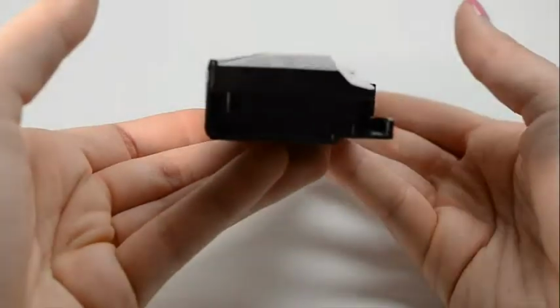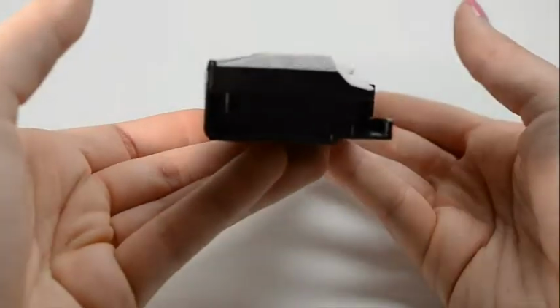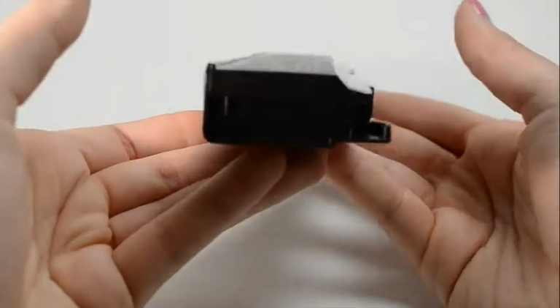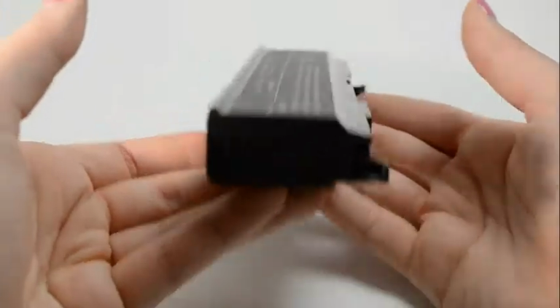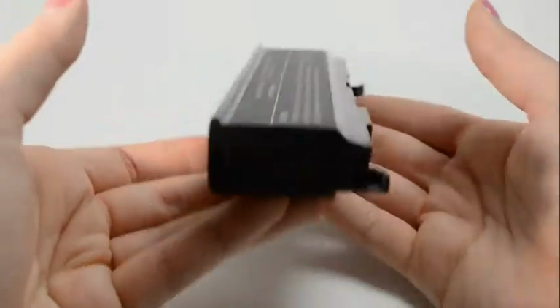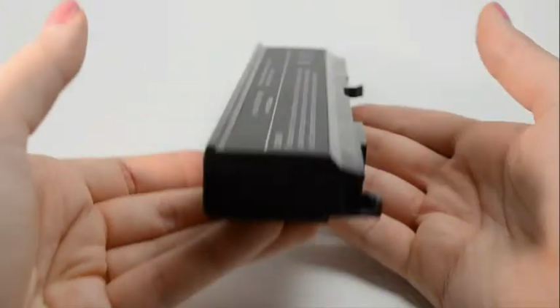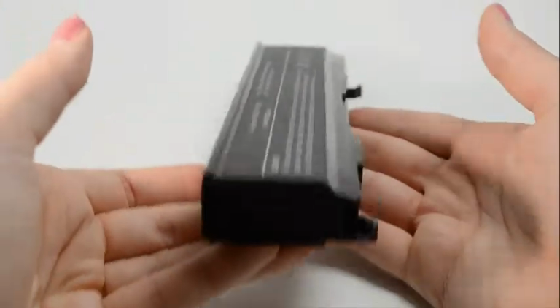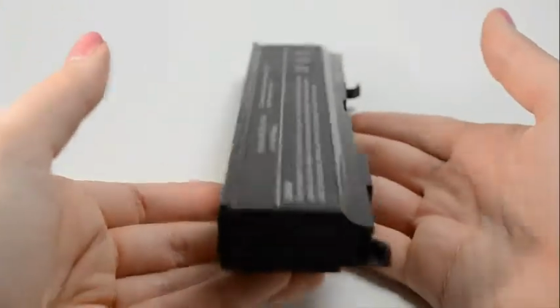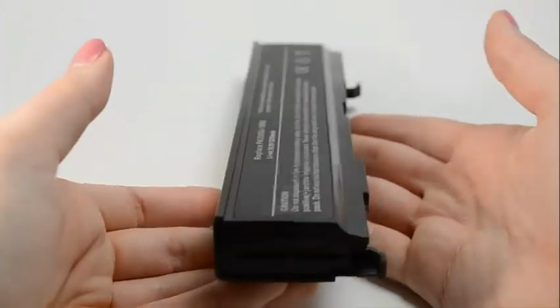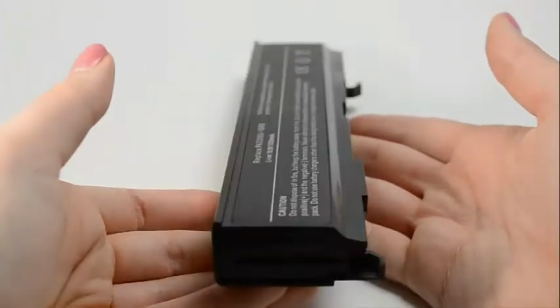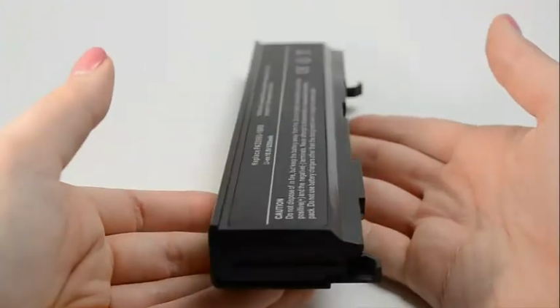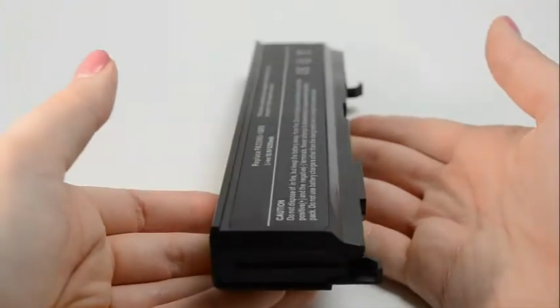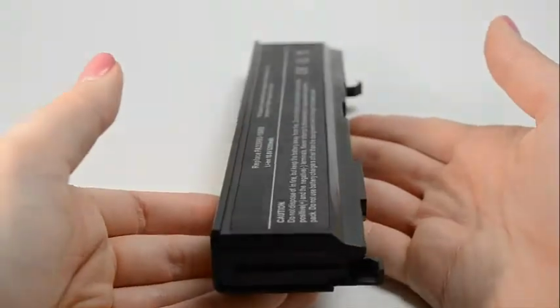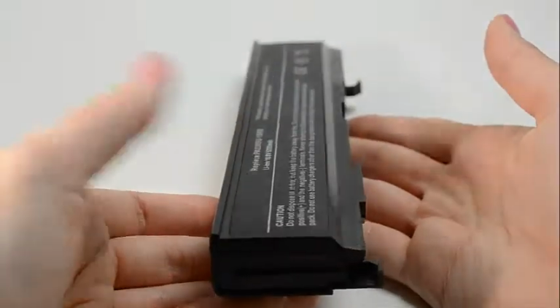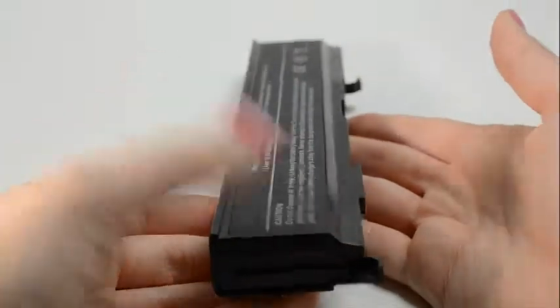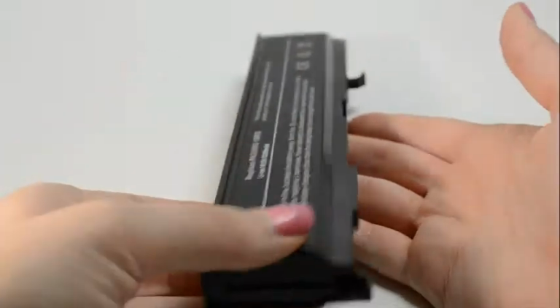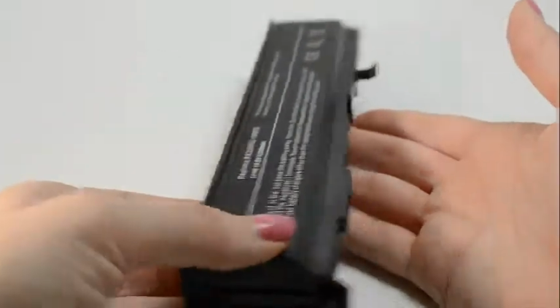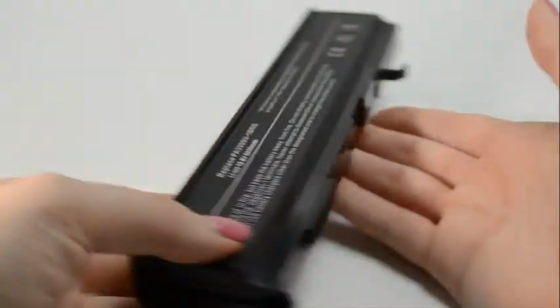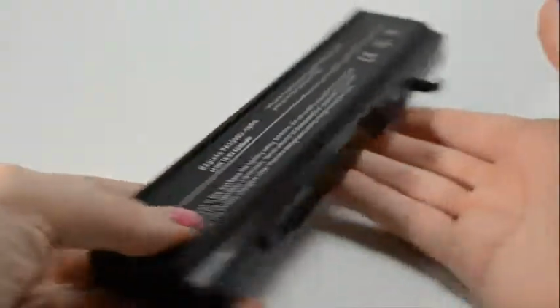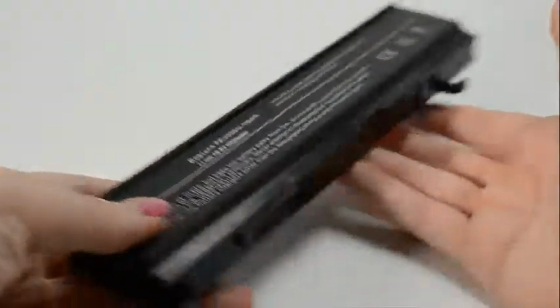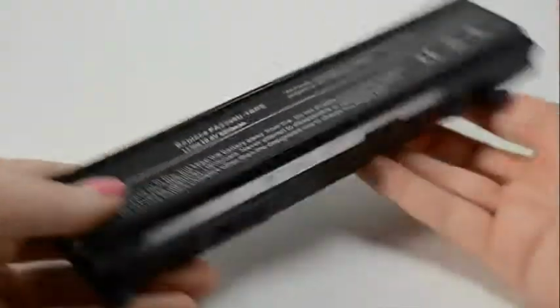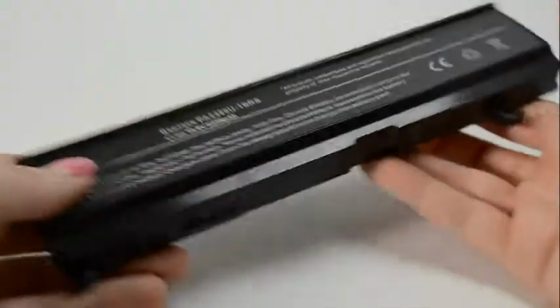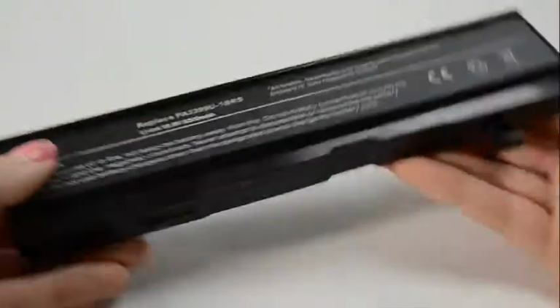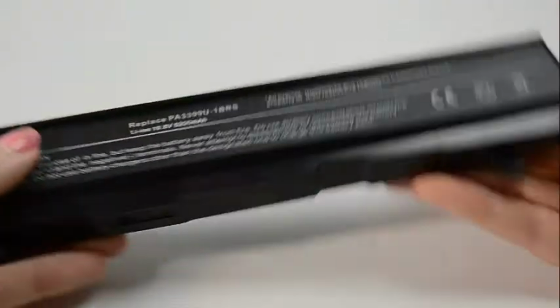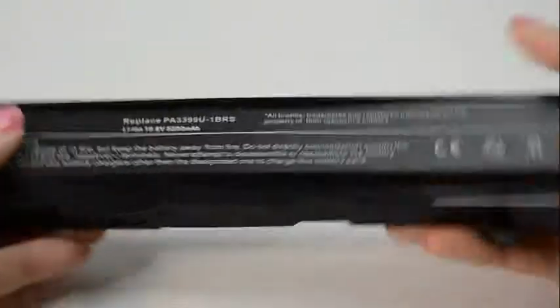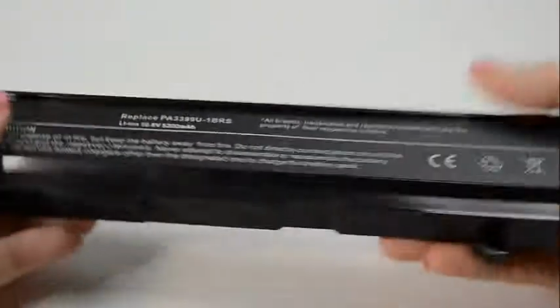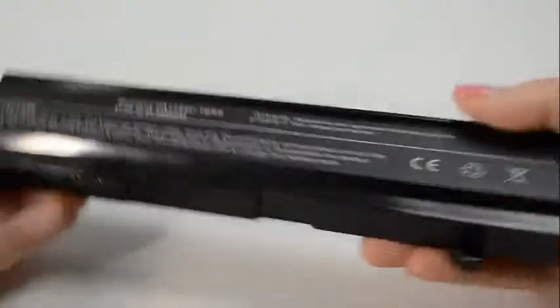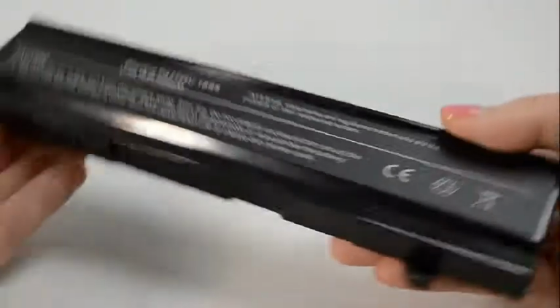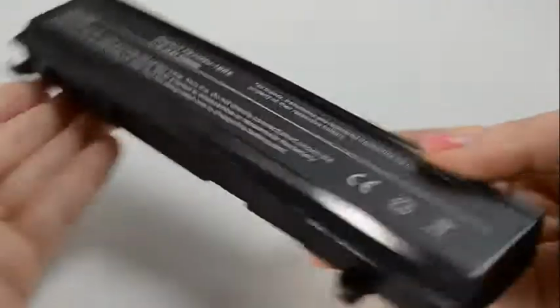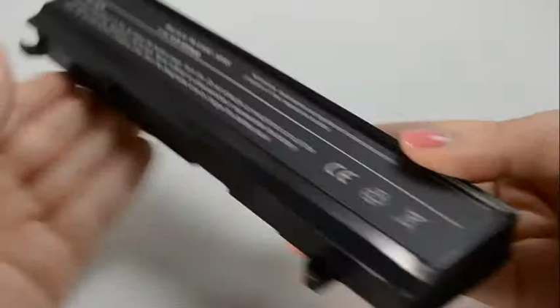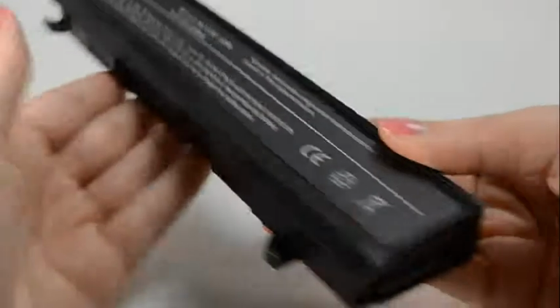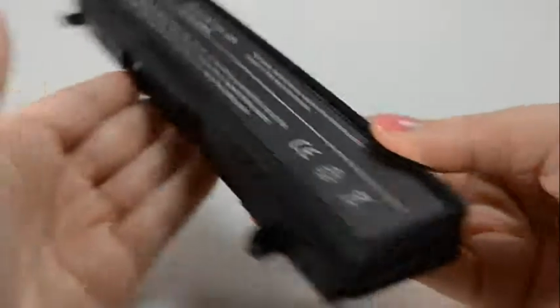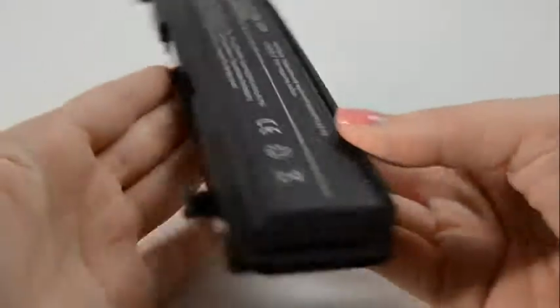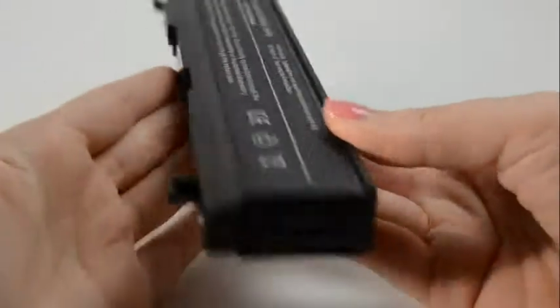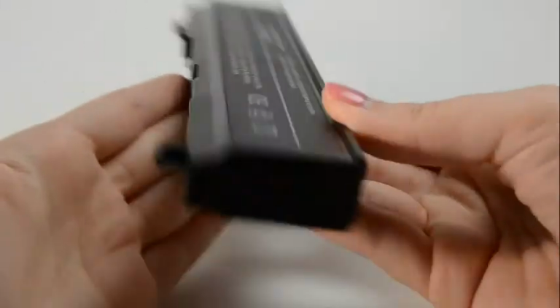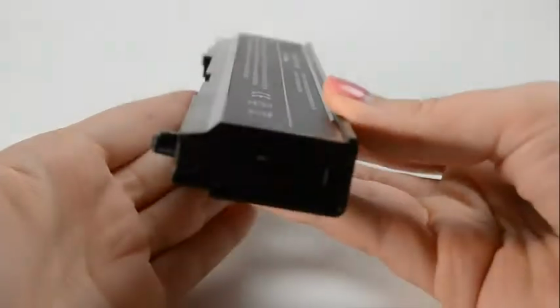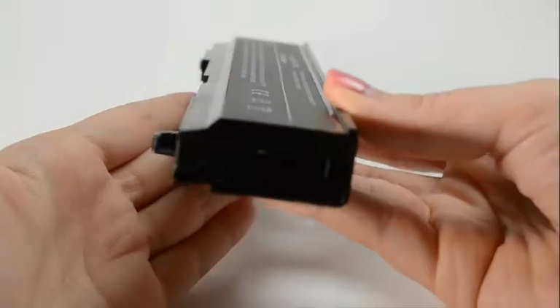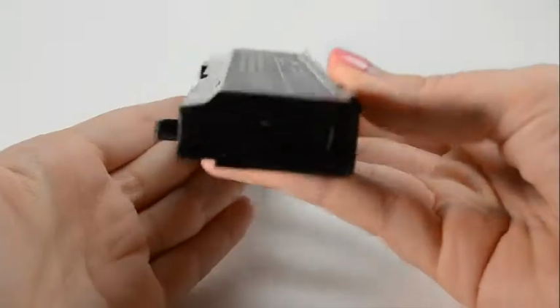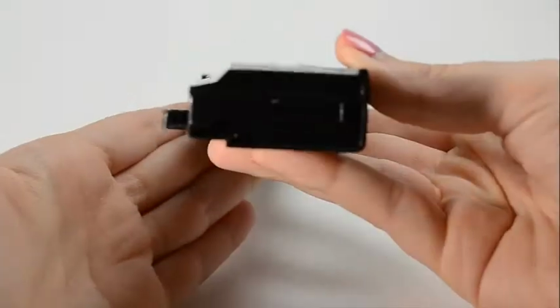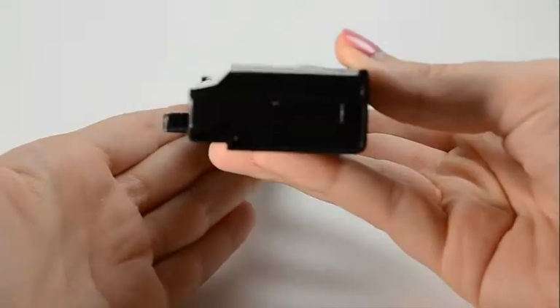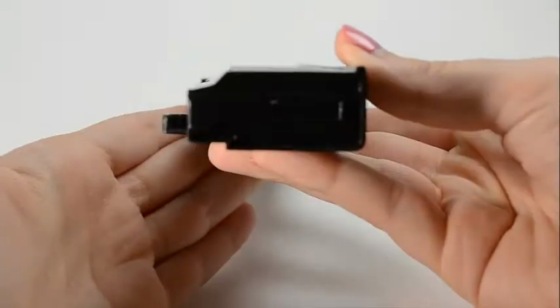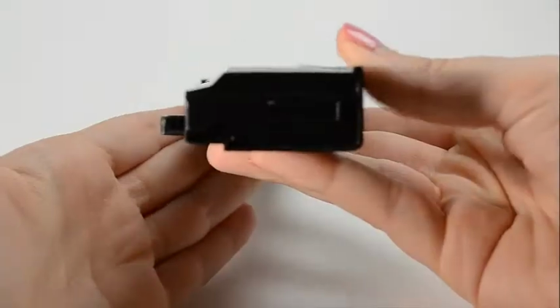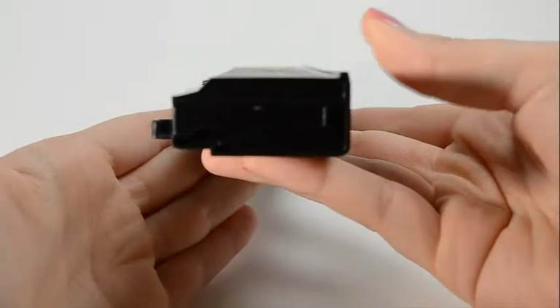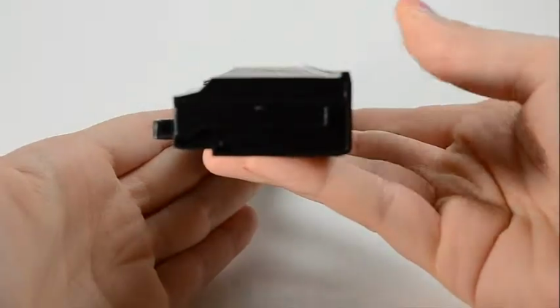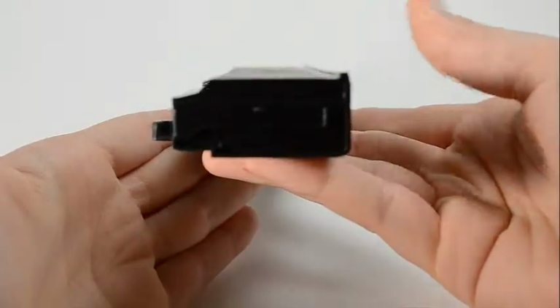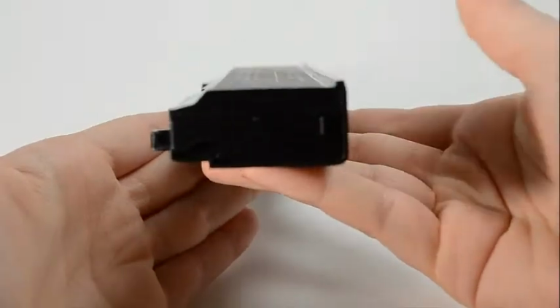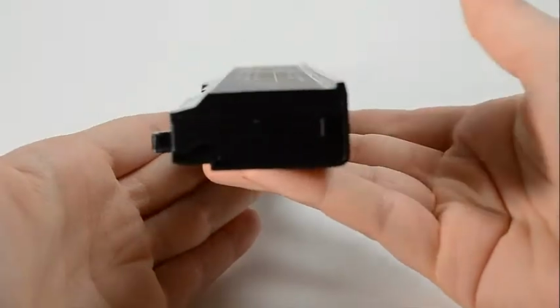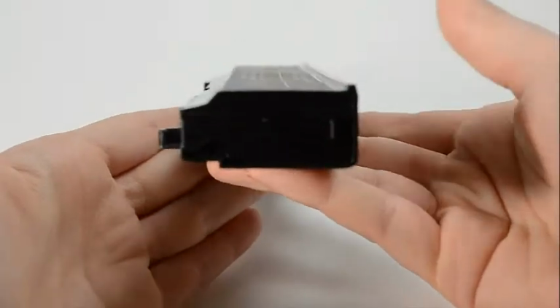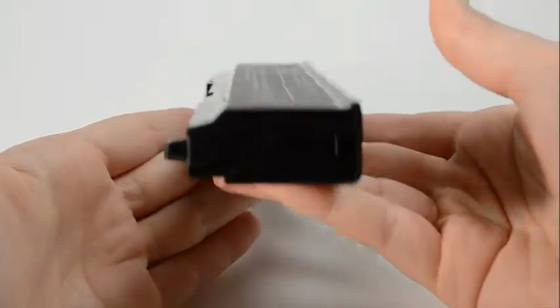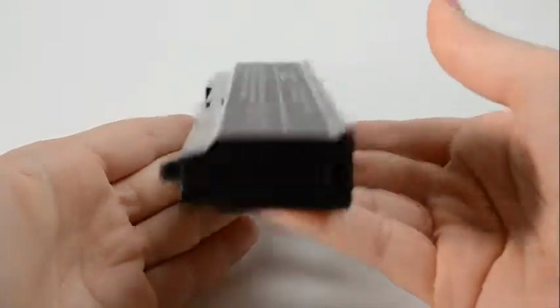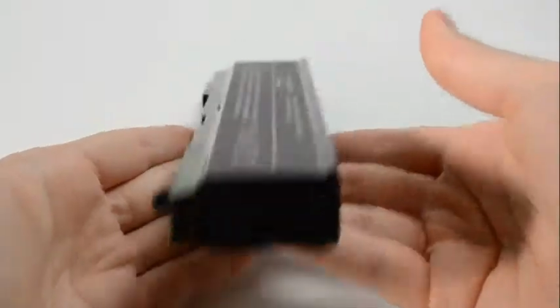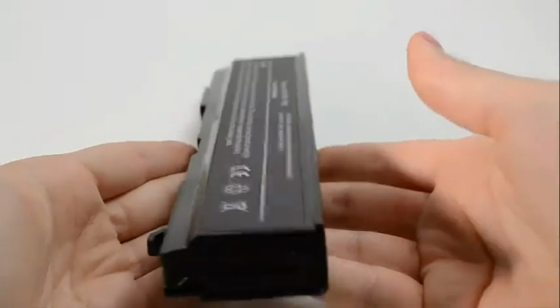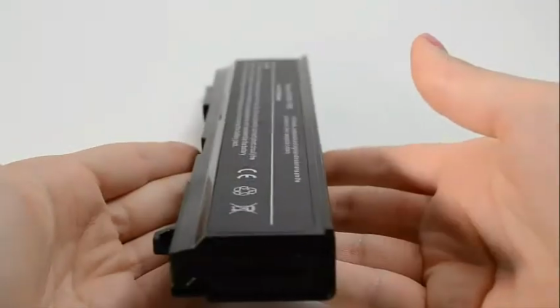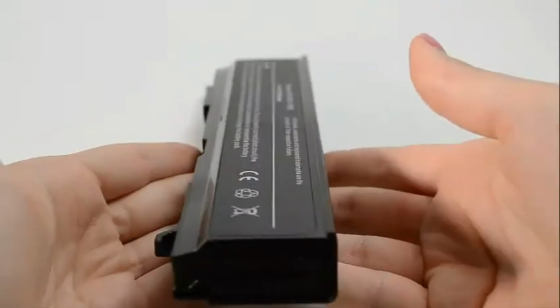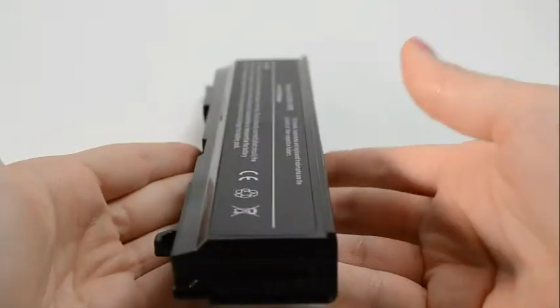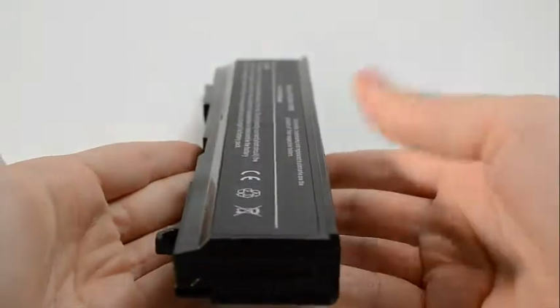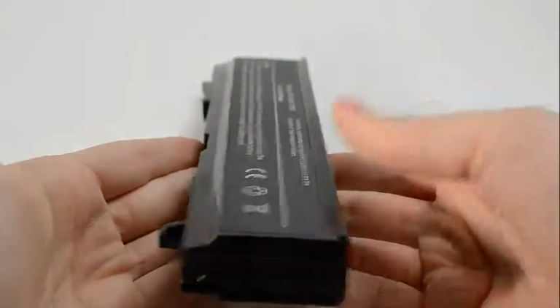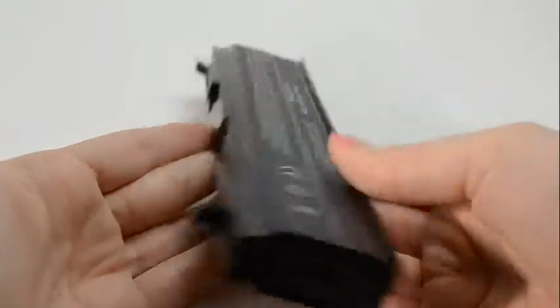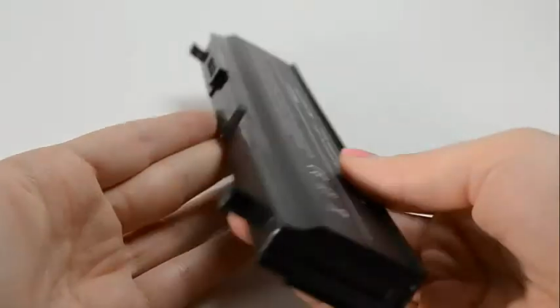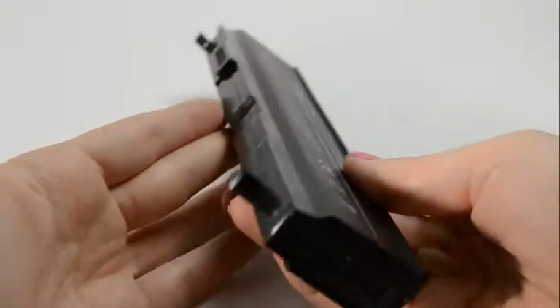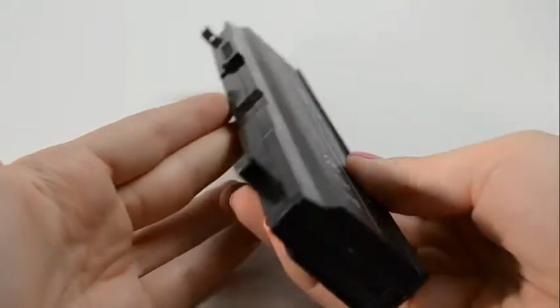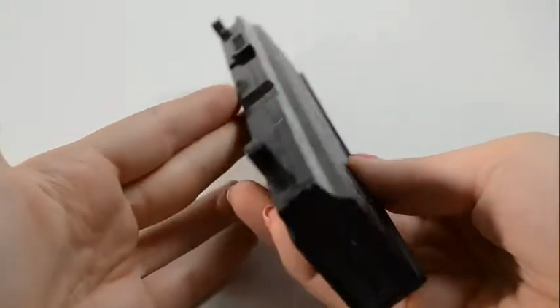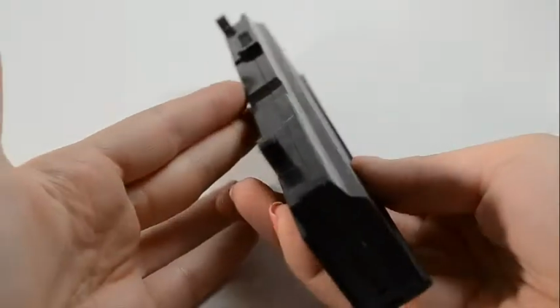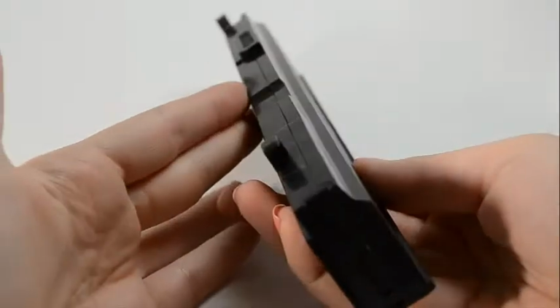All of our batteries are brand new with Samsung power cells, a Texas Instruments computer chip, and are never used or refurbished.